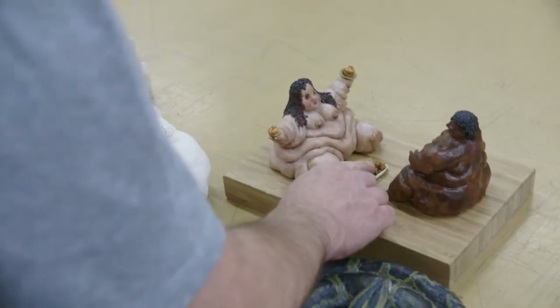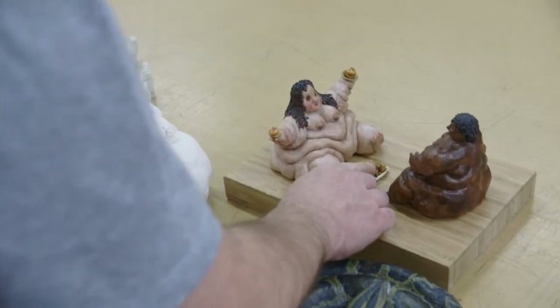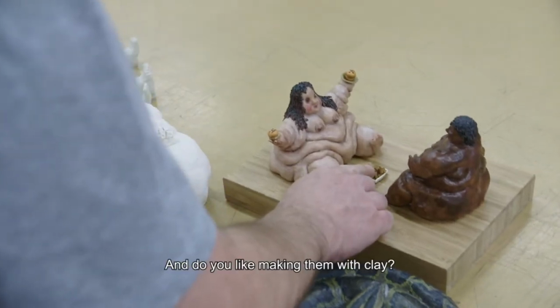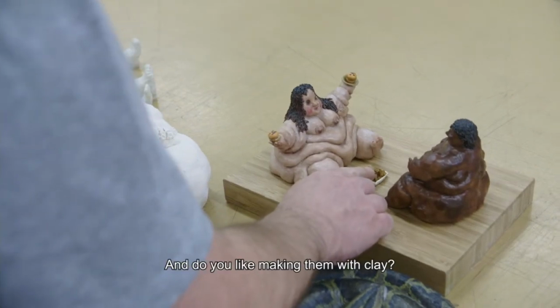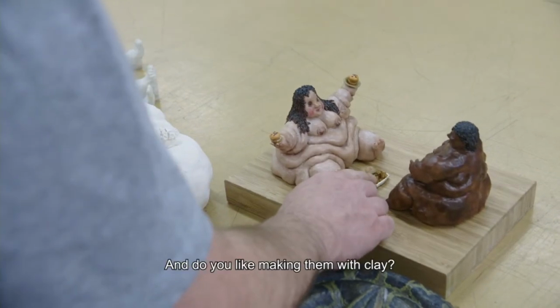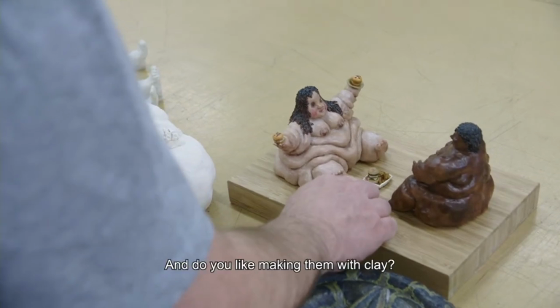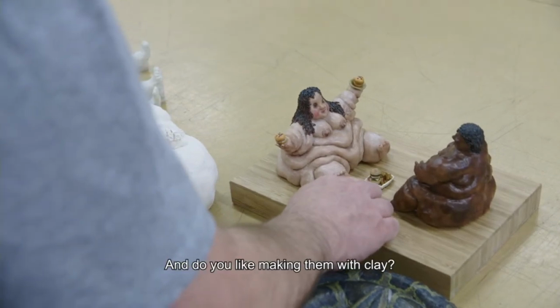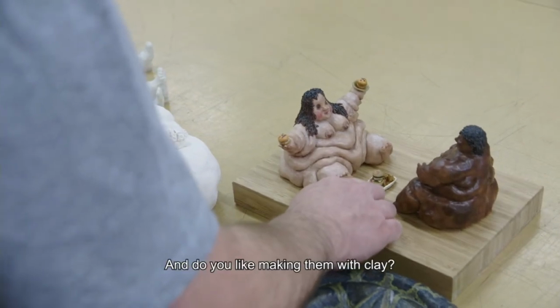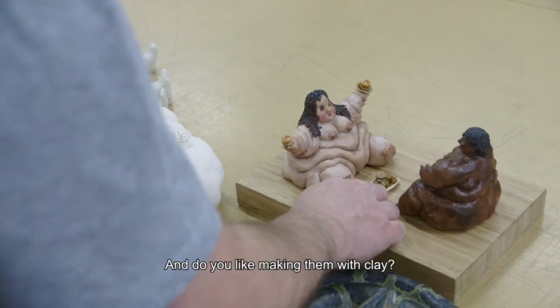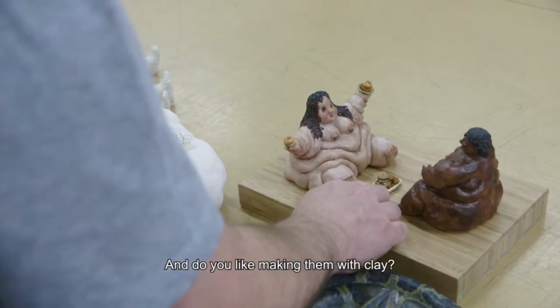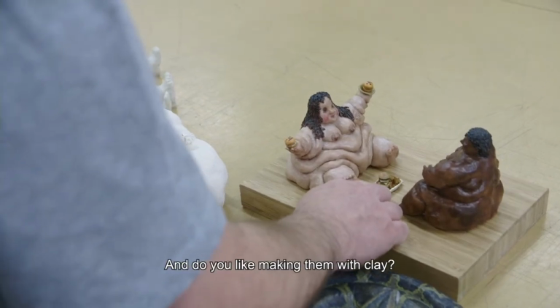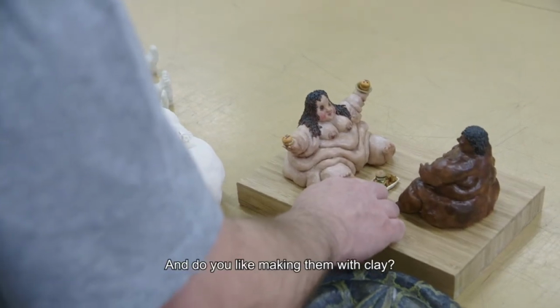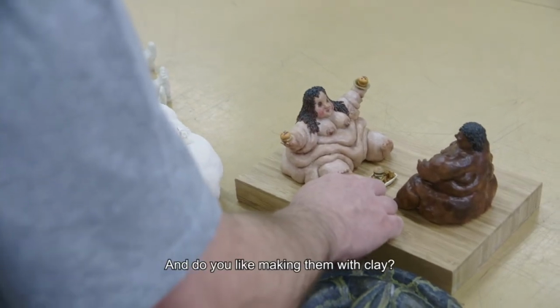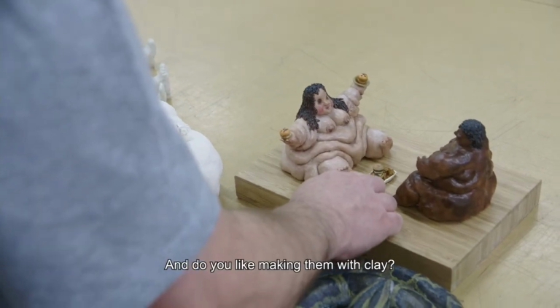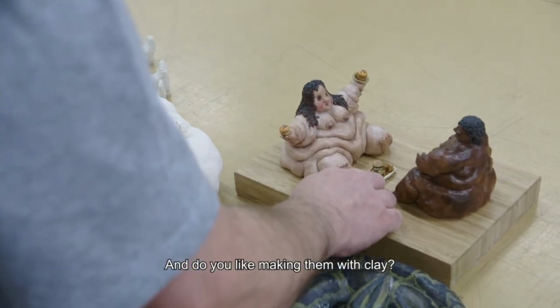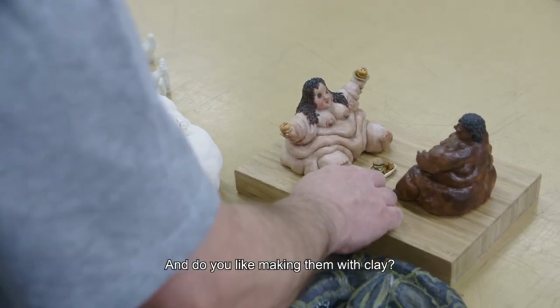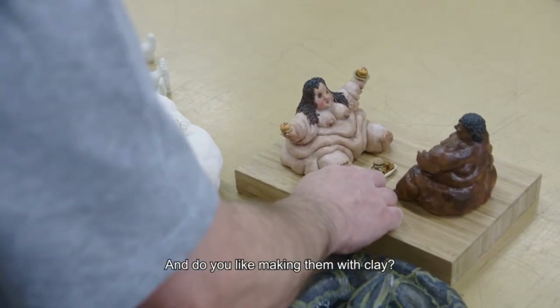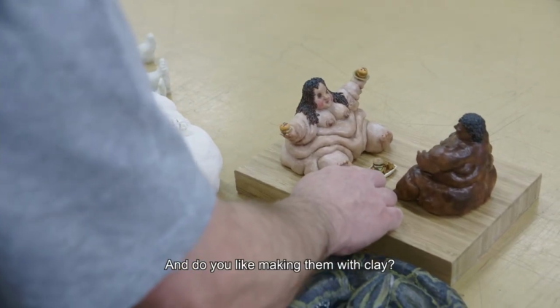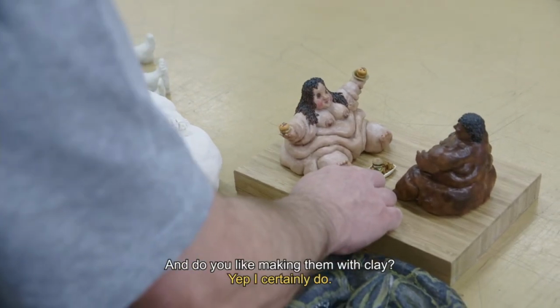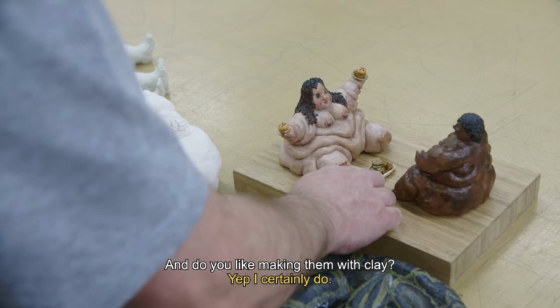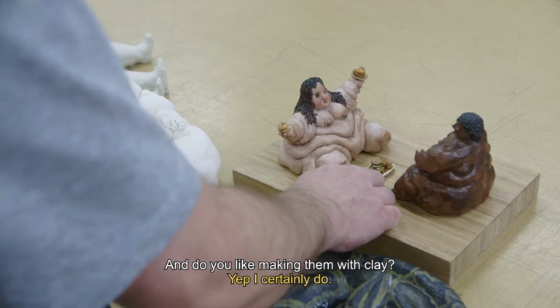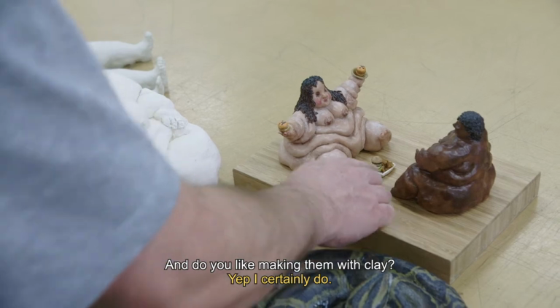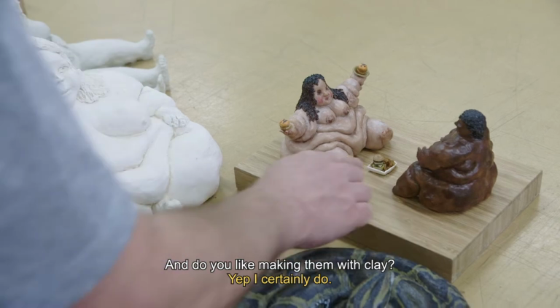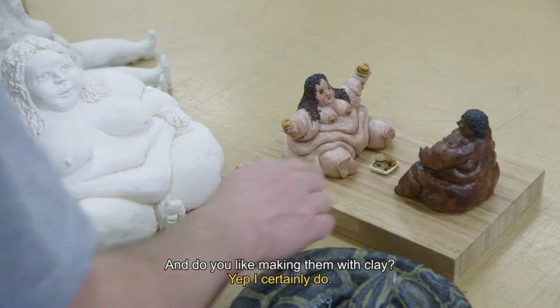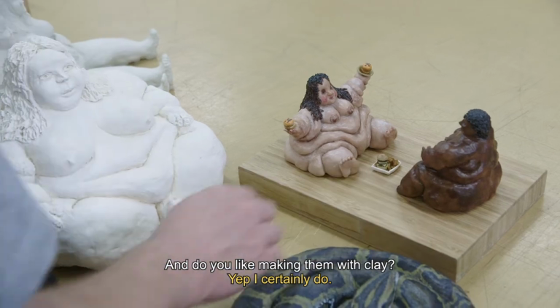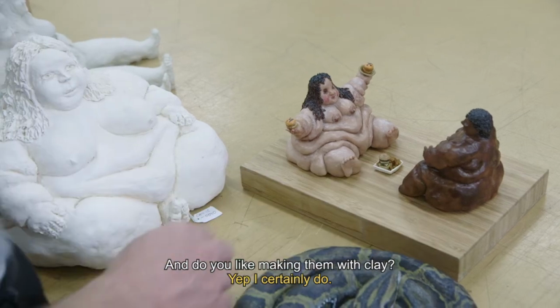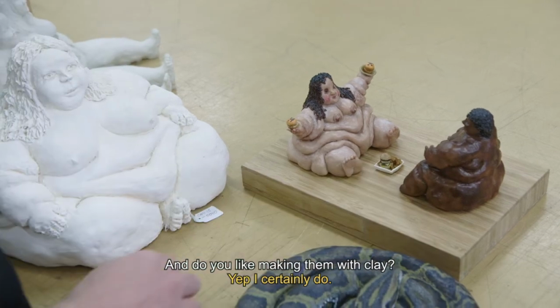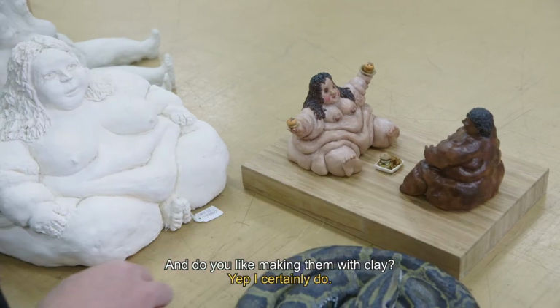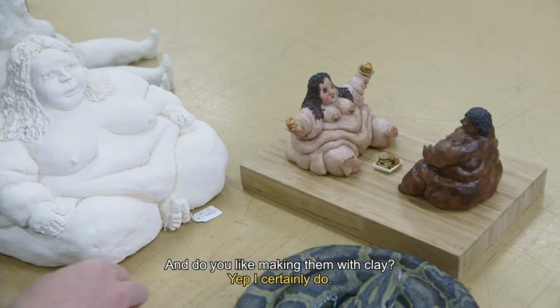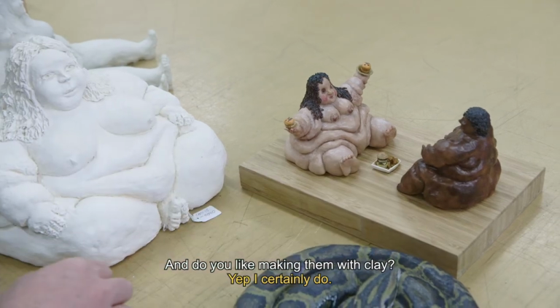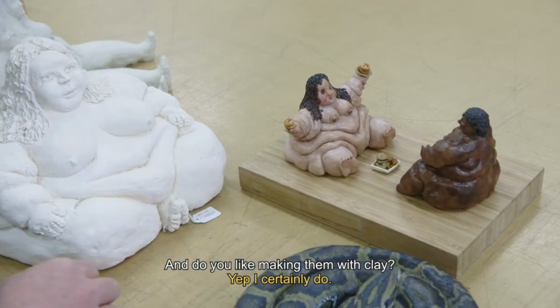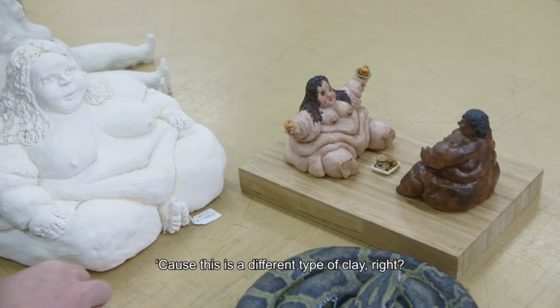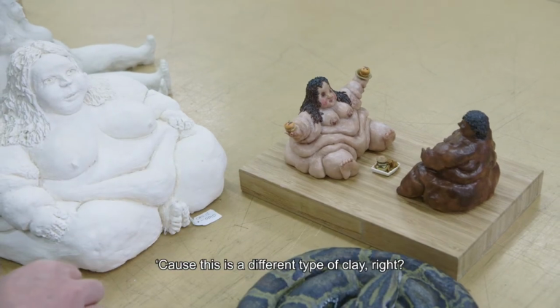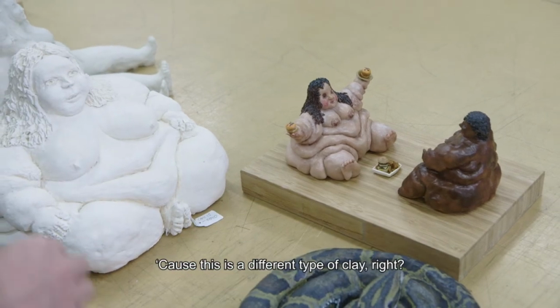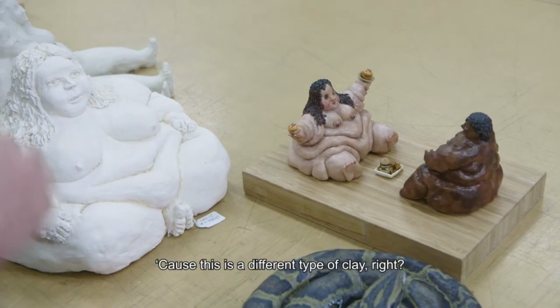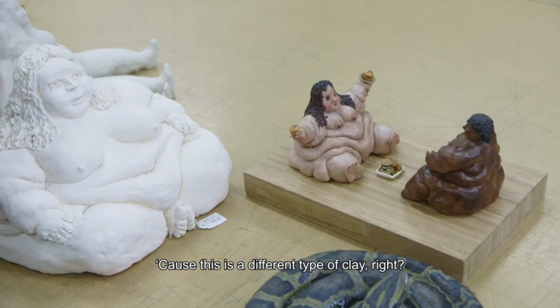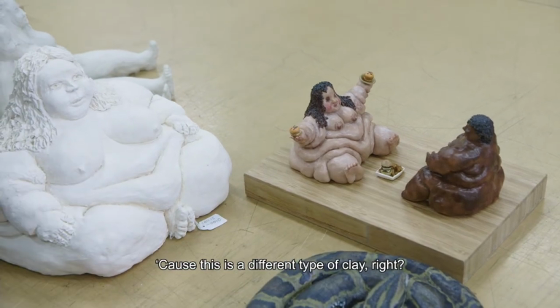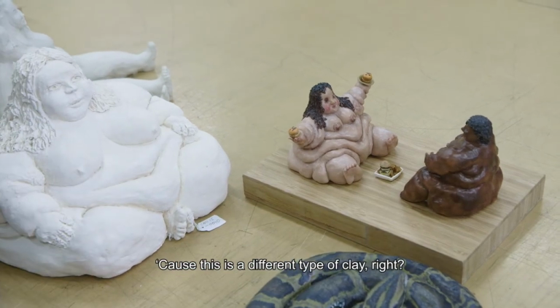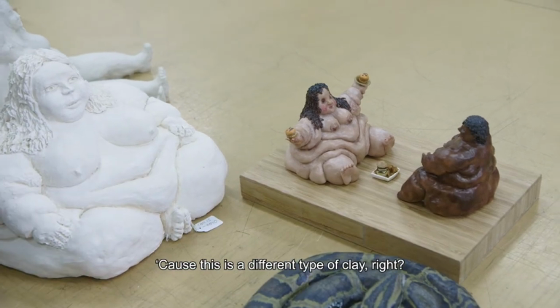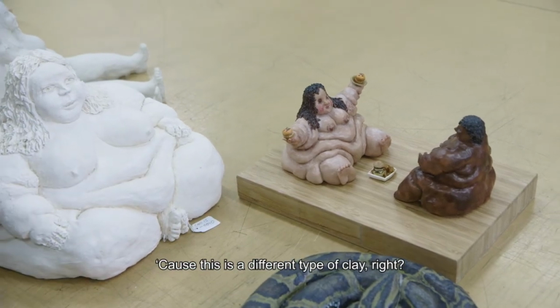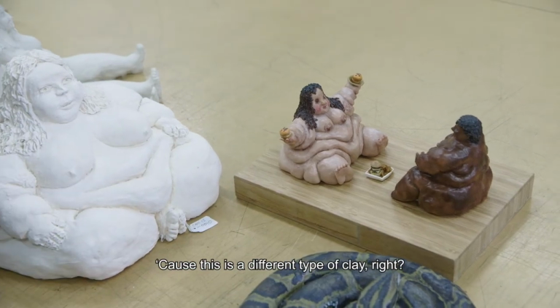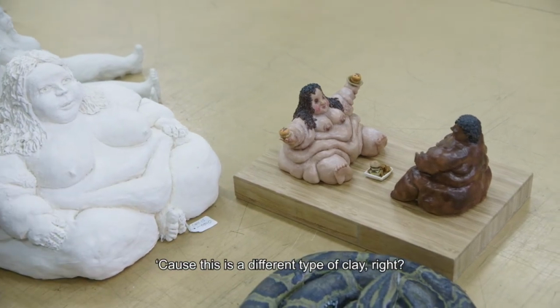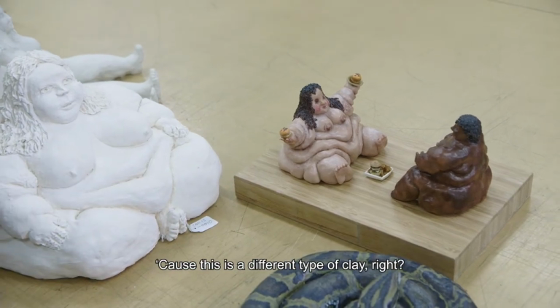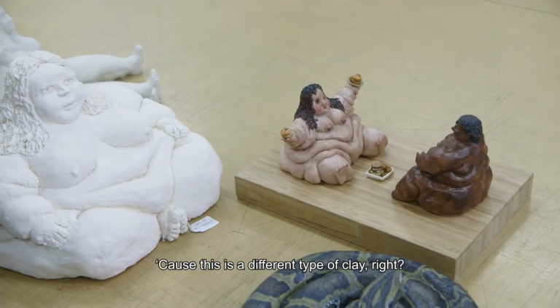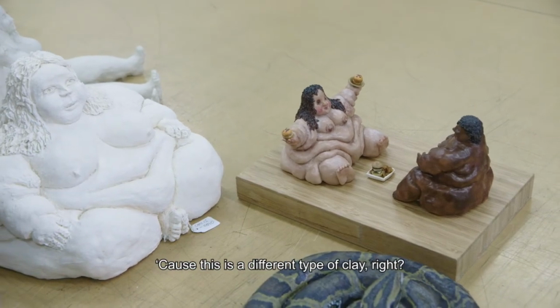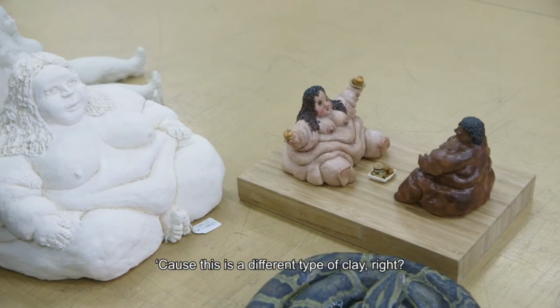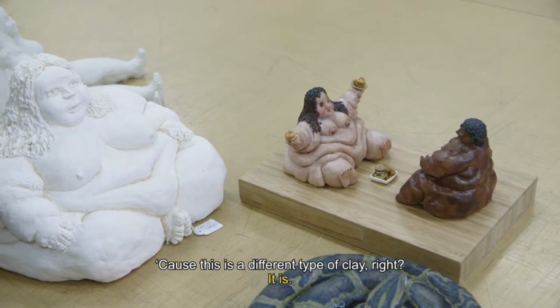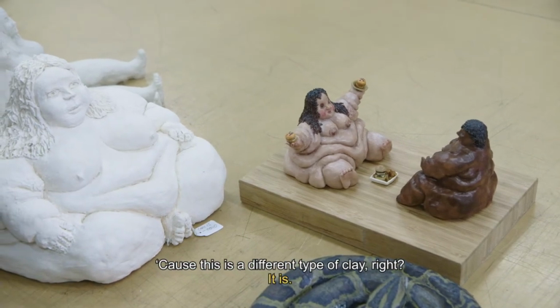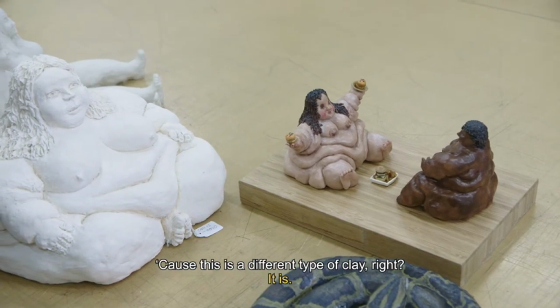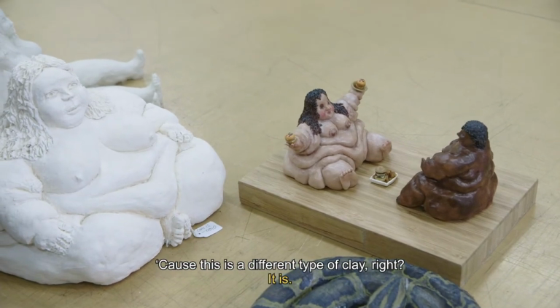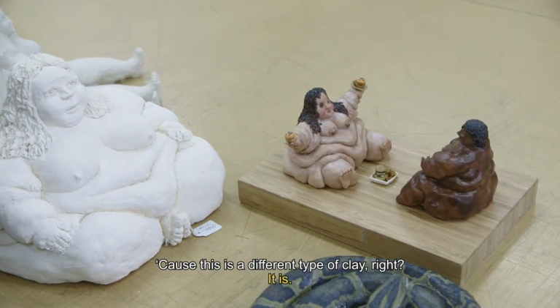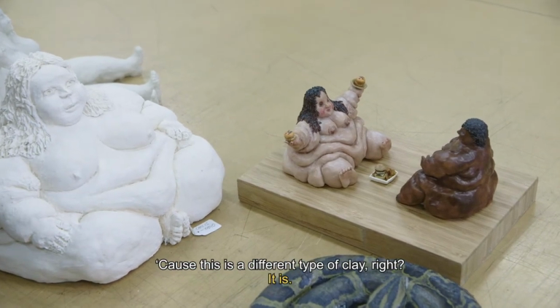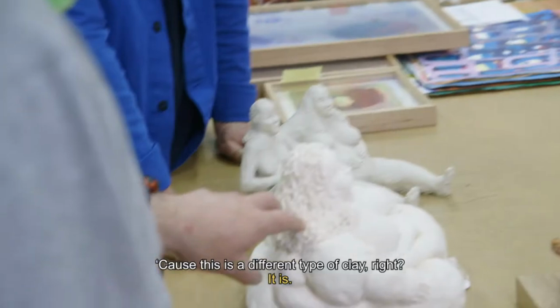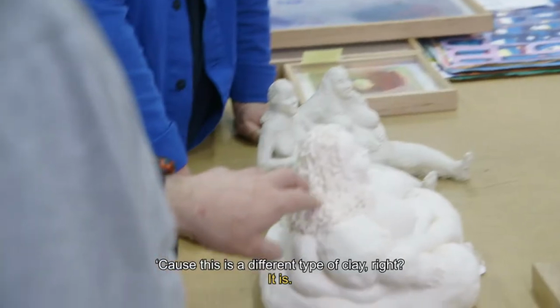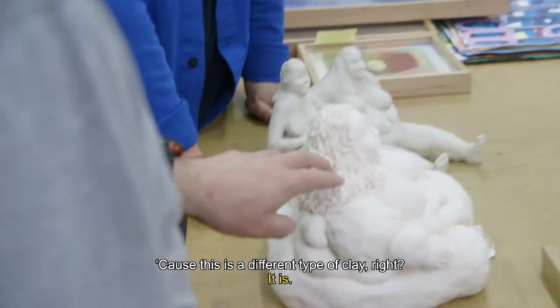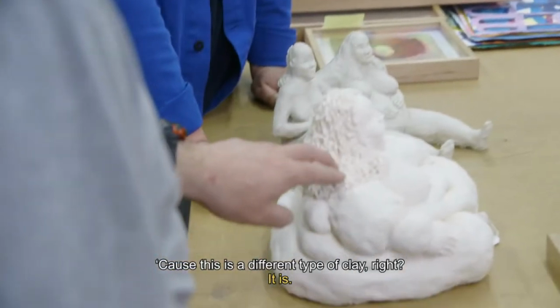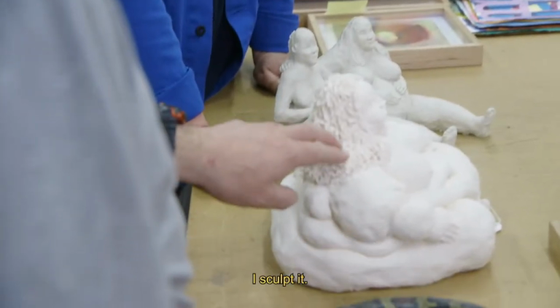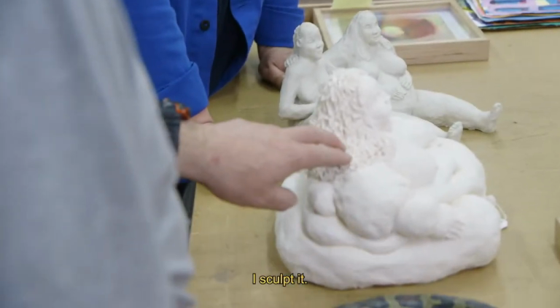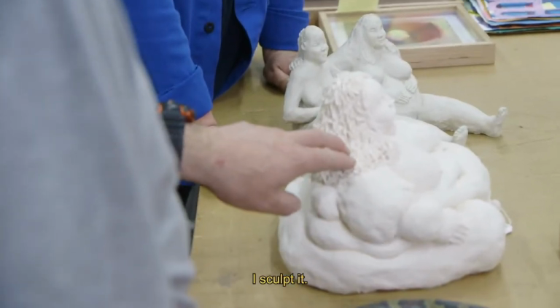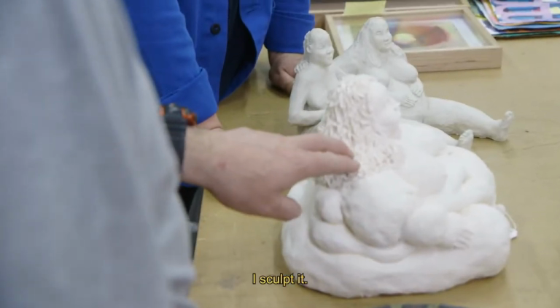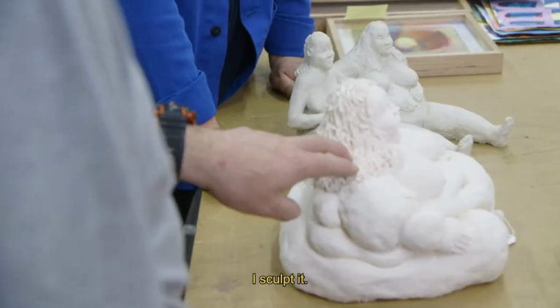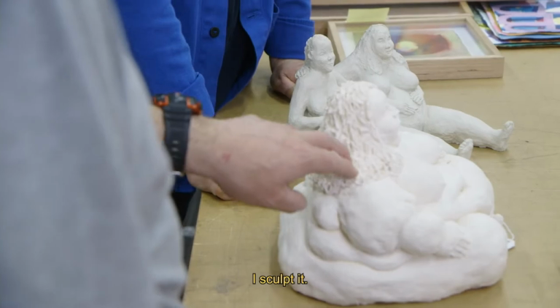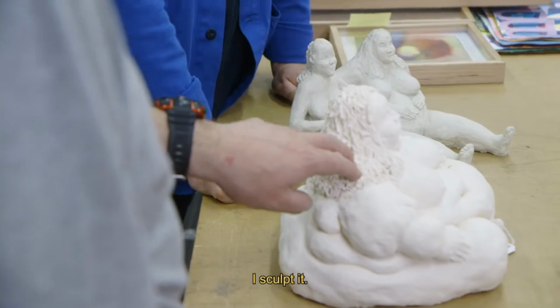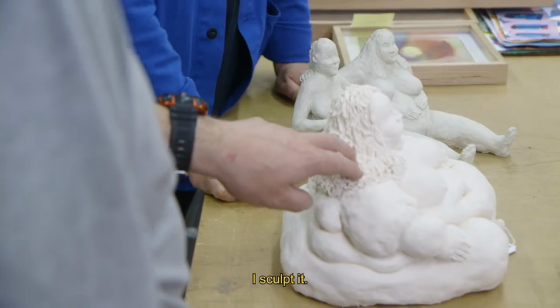And do you like making them with clay? Yep, I certainly do. Because this is a different type of clay, right? It is. I sculpt it.